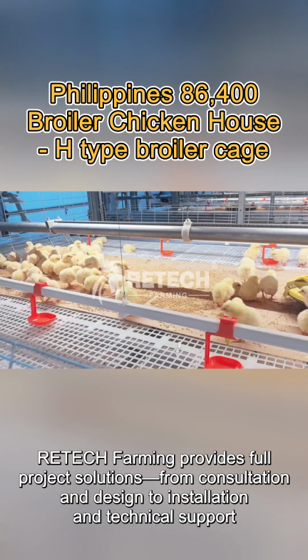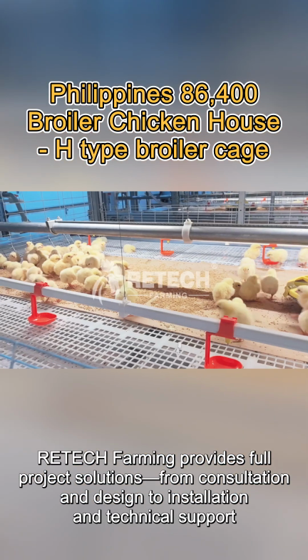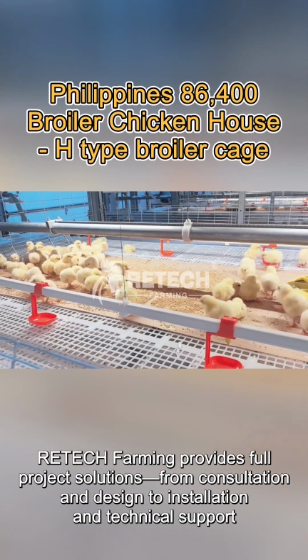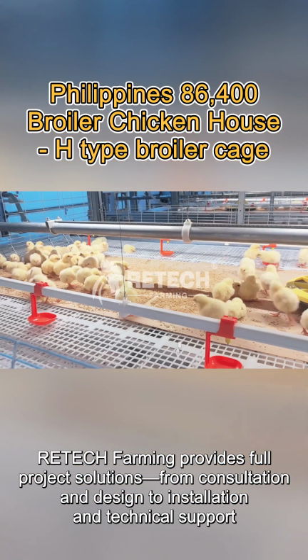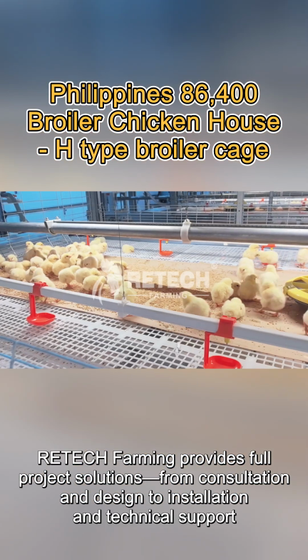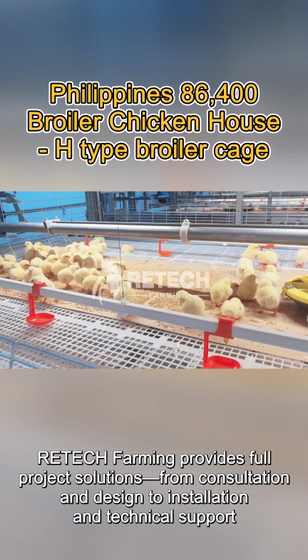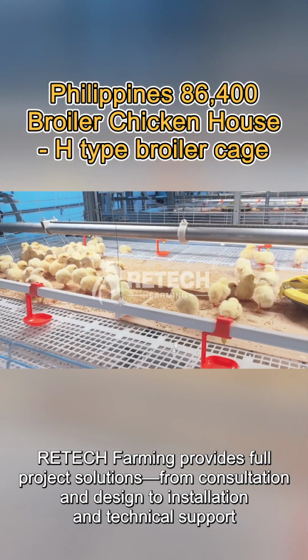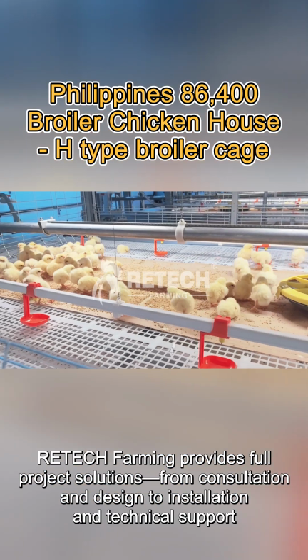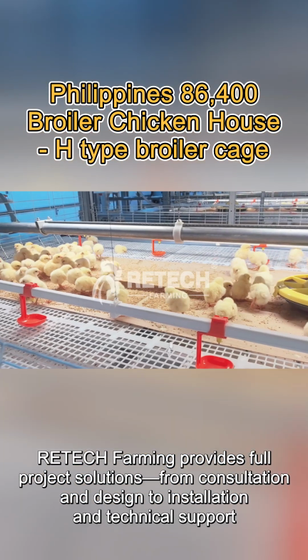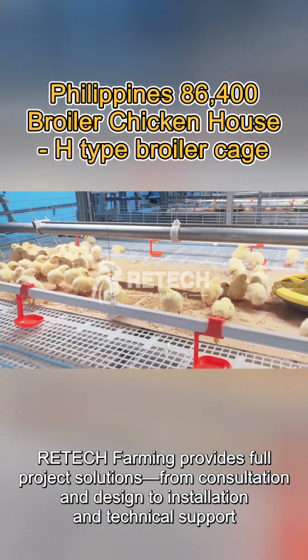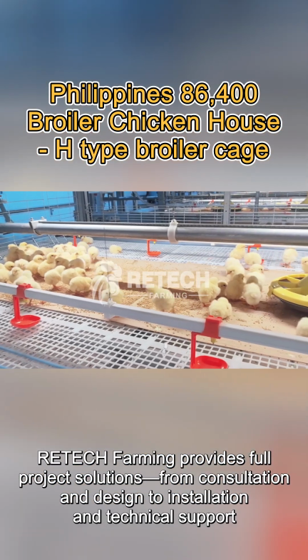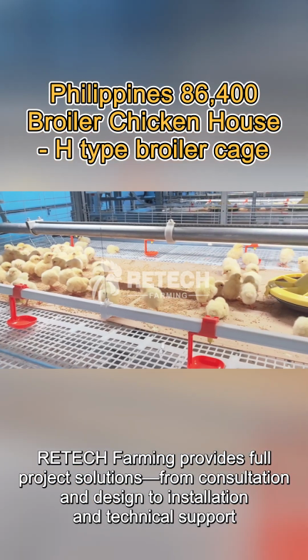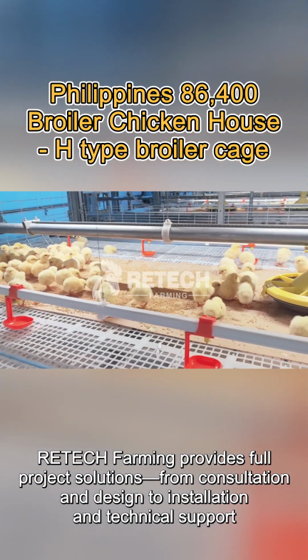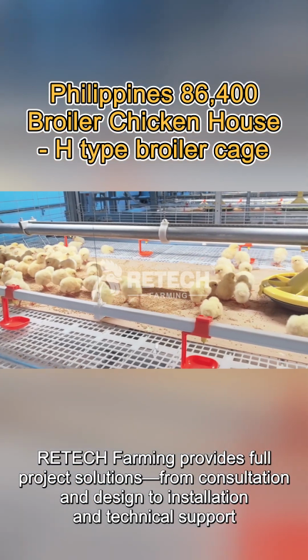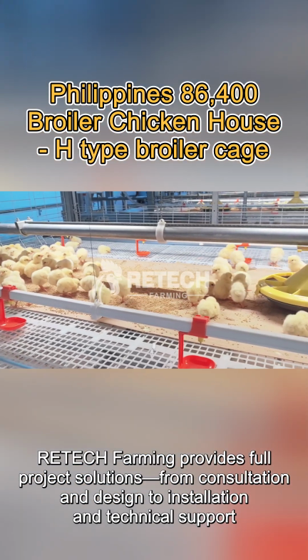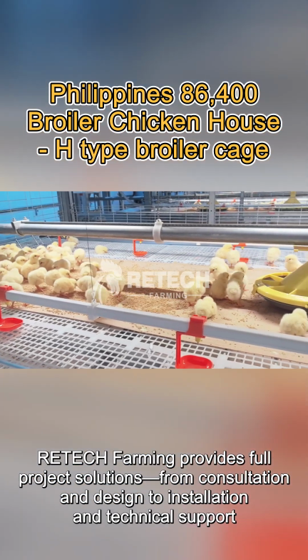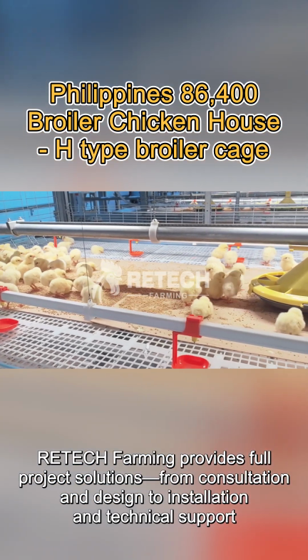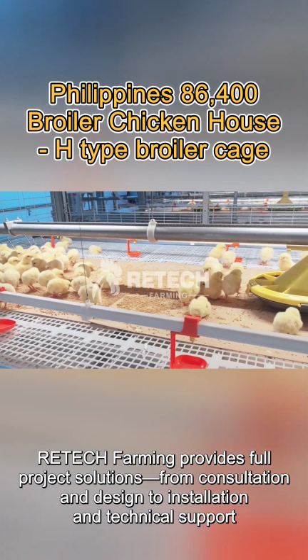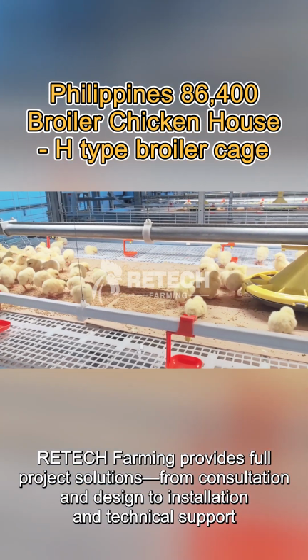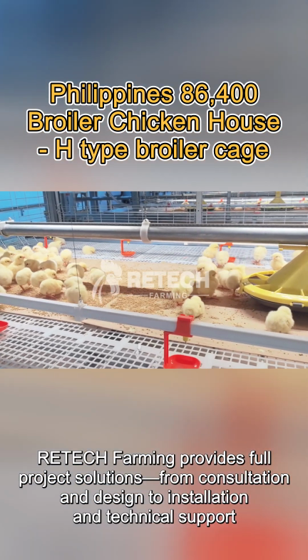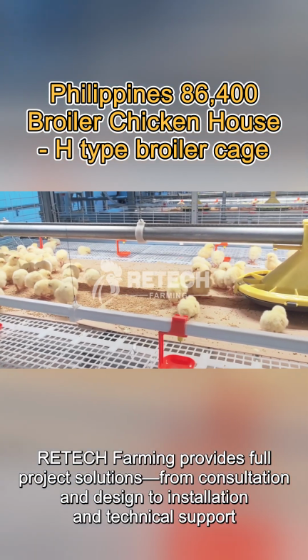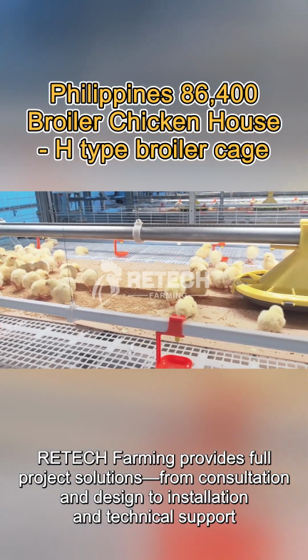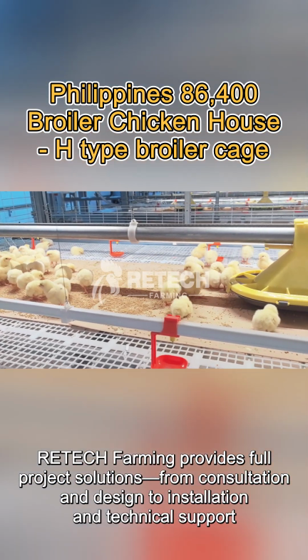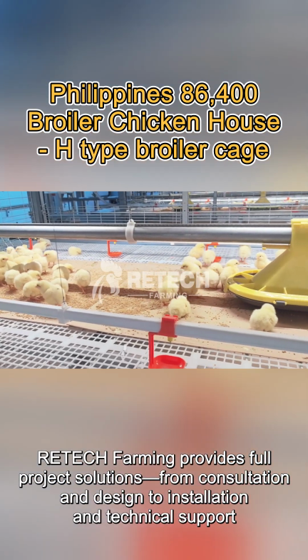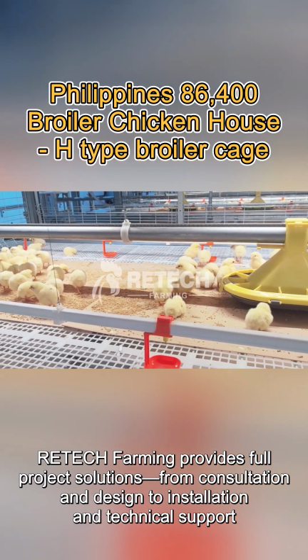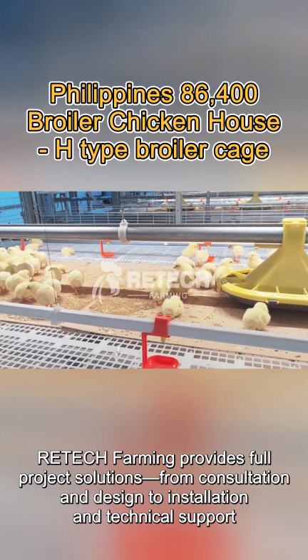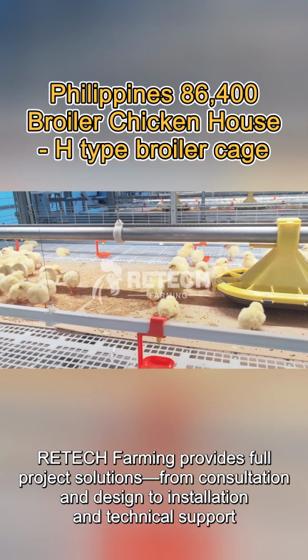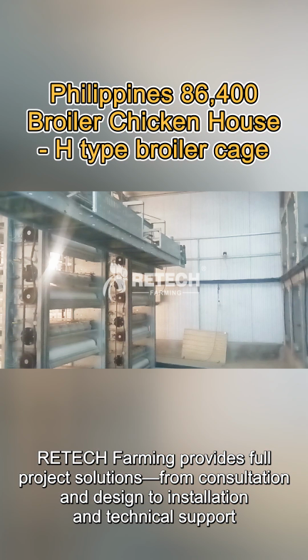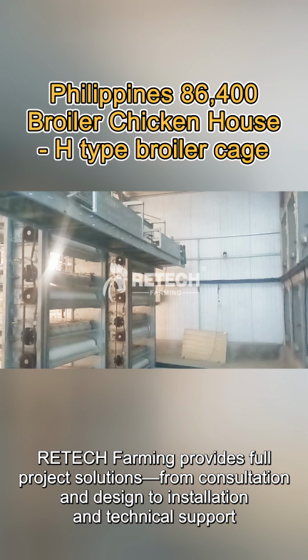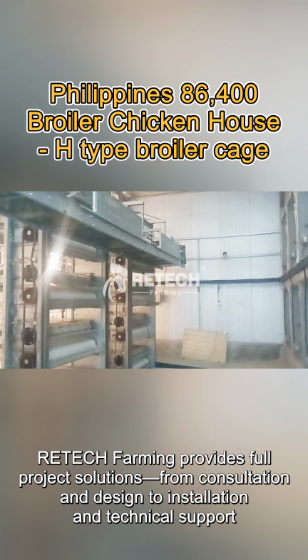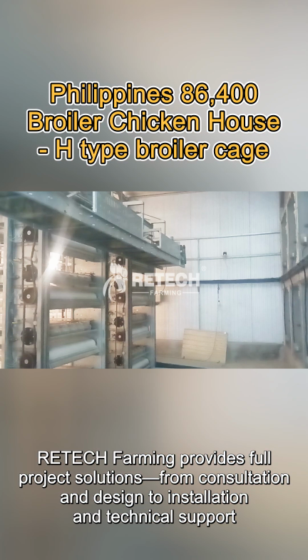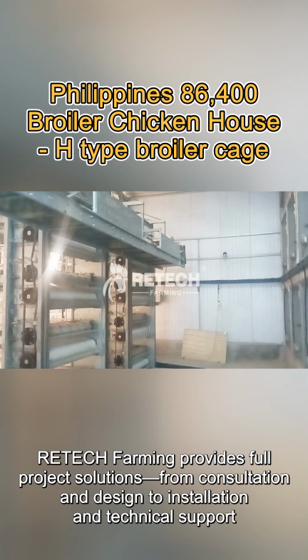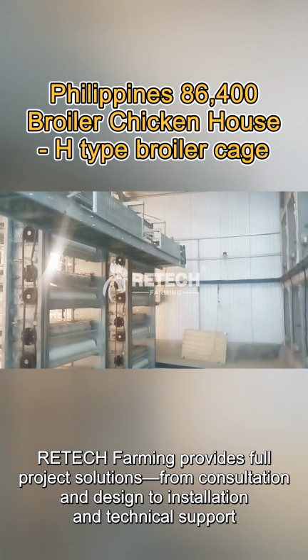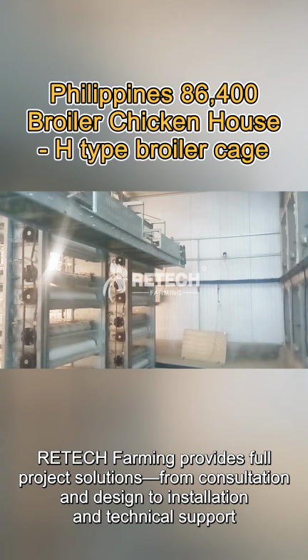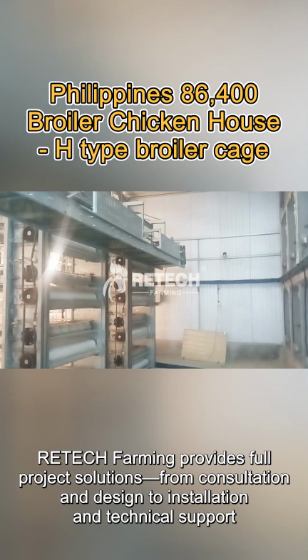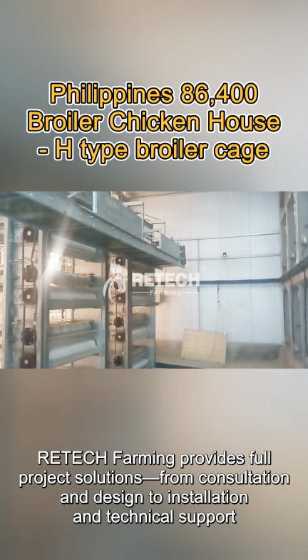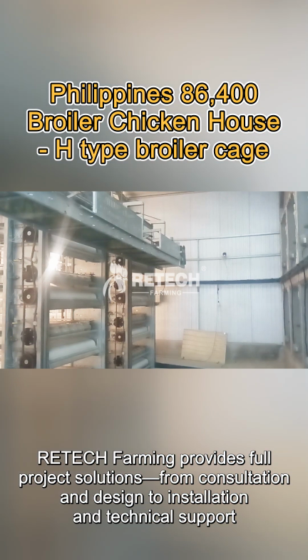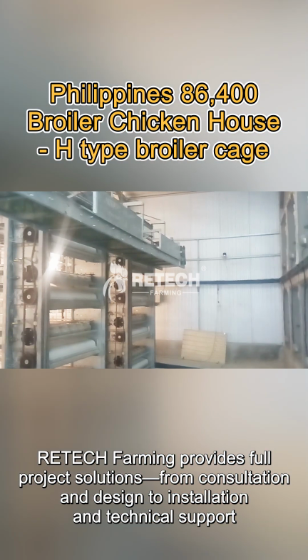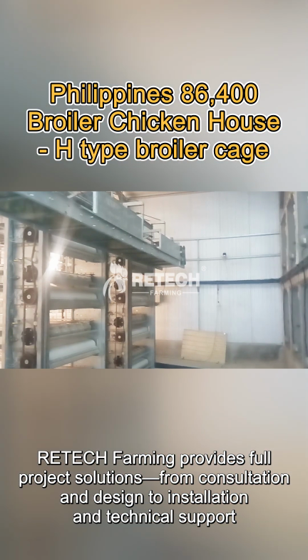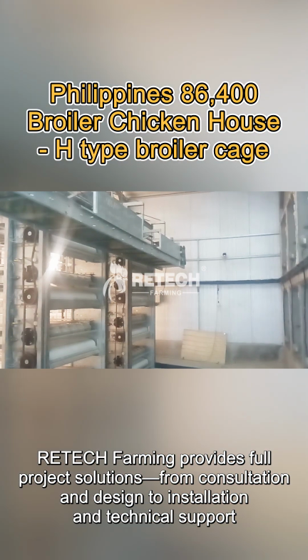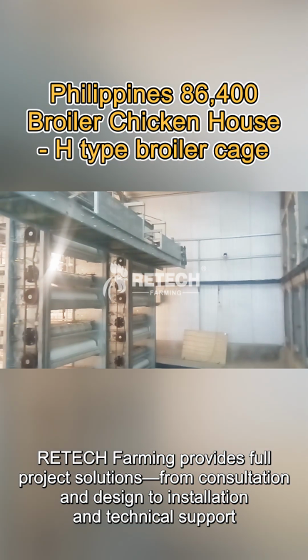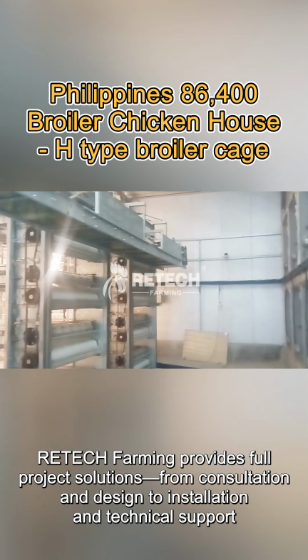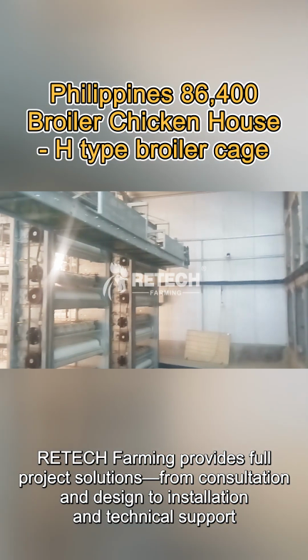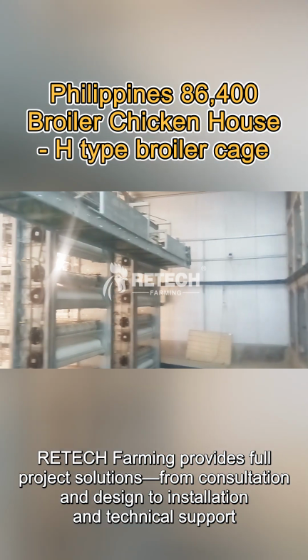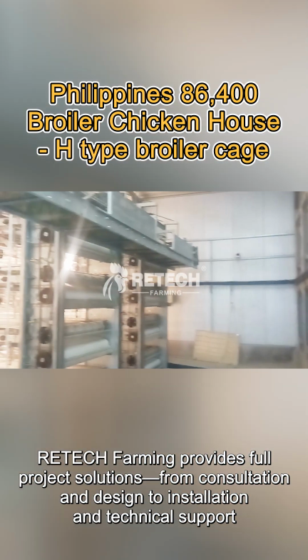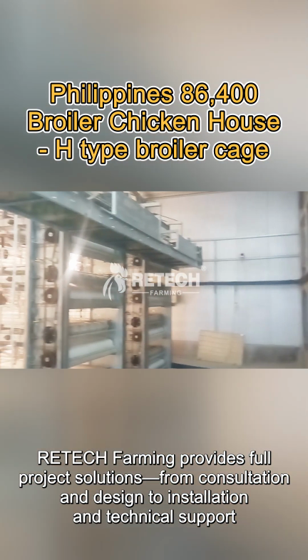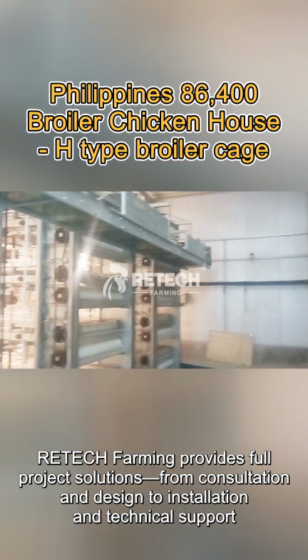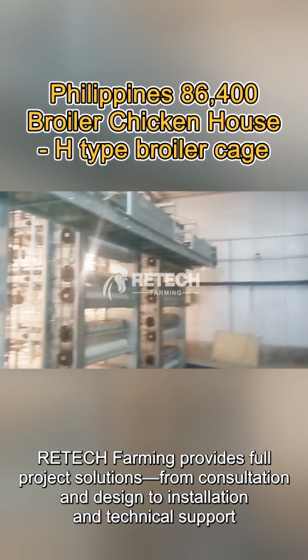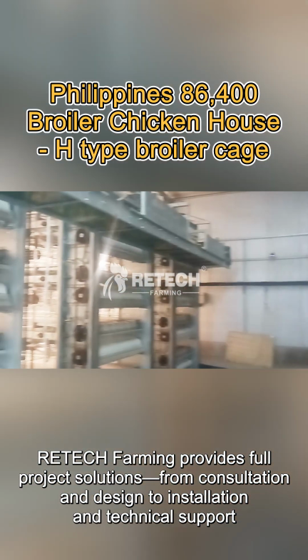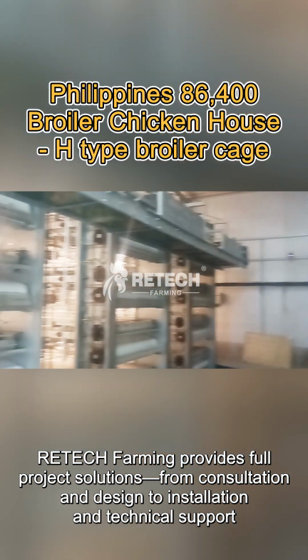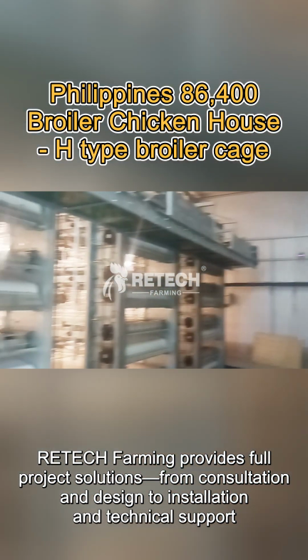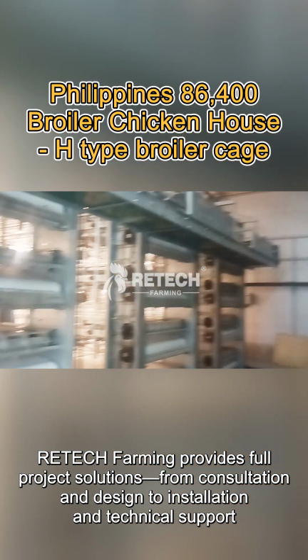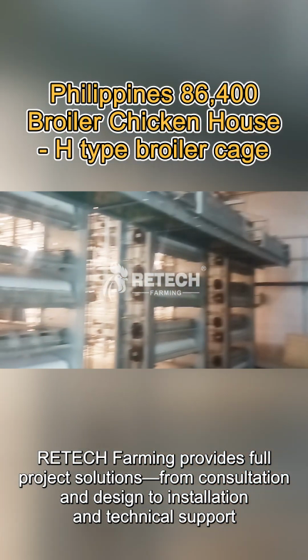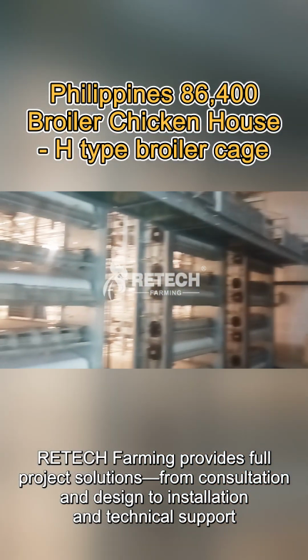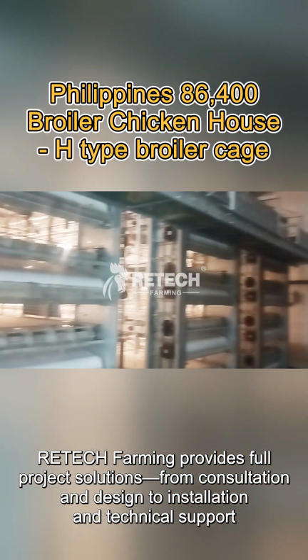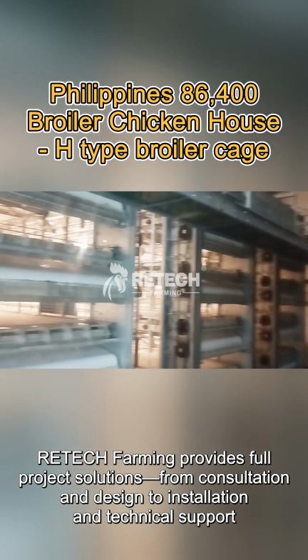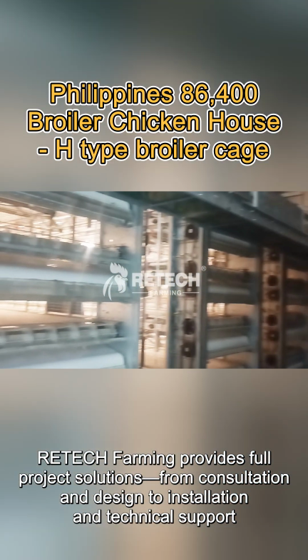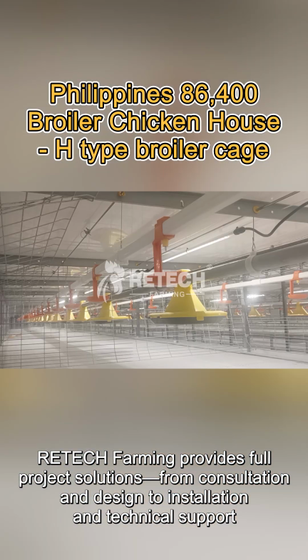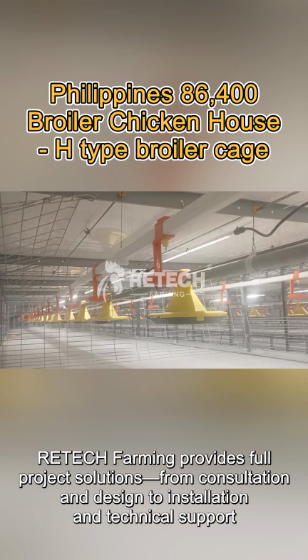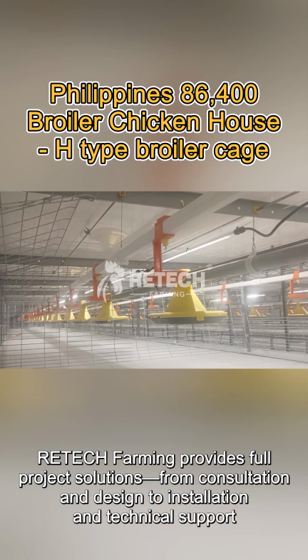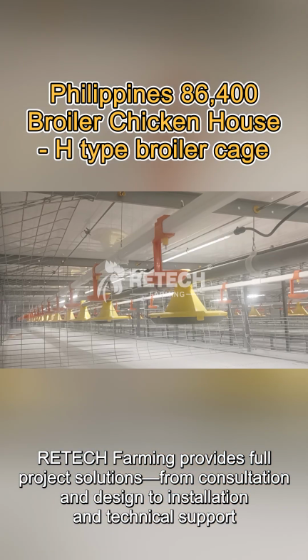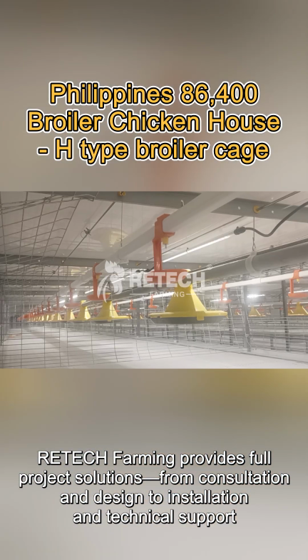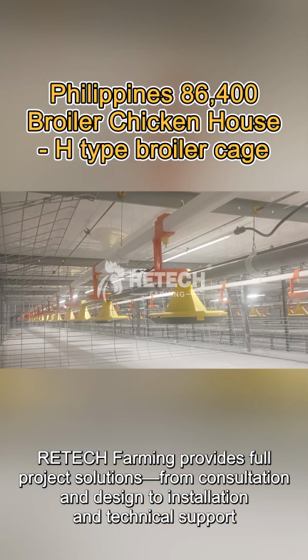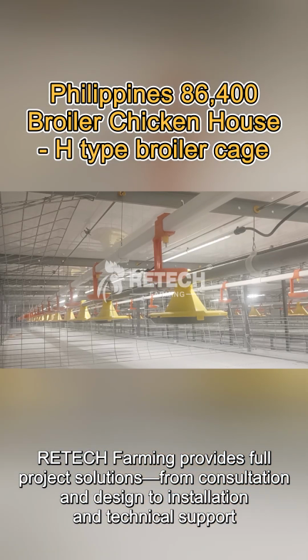Looking to upgrade your broiler farm in the Philippines or anywhere in the world? Ritex Farming provides full project solutions, from consultation and design to installation and technical support.